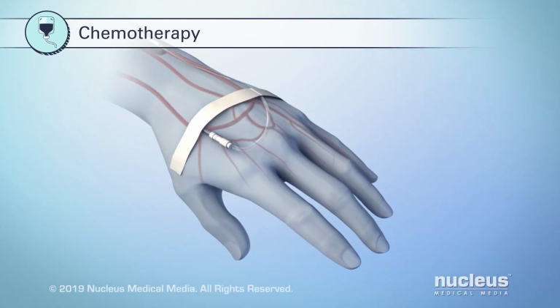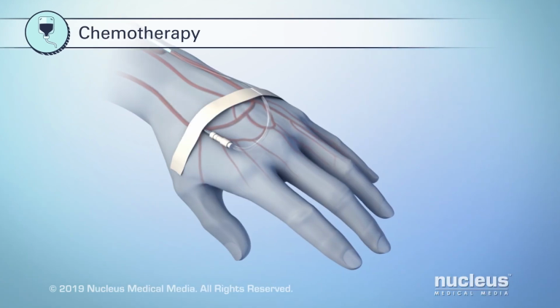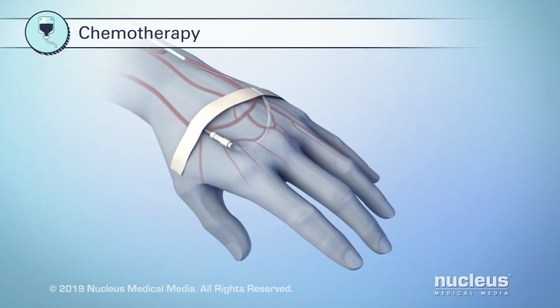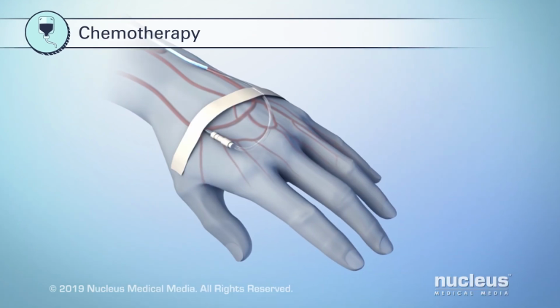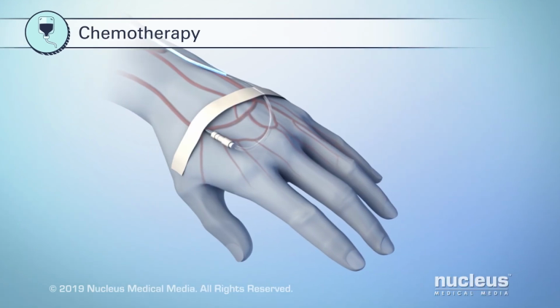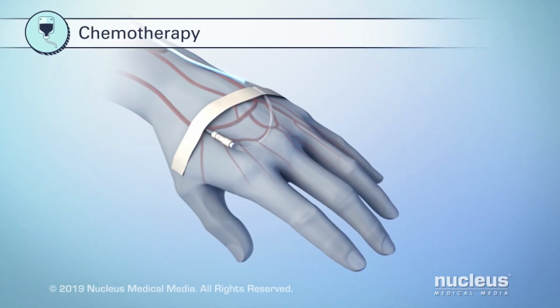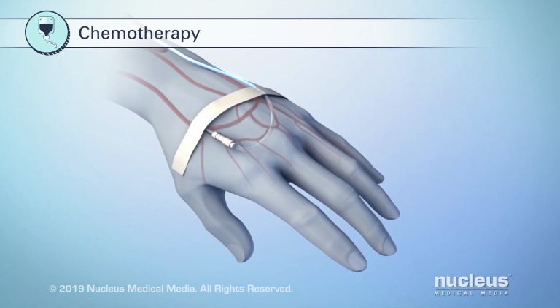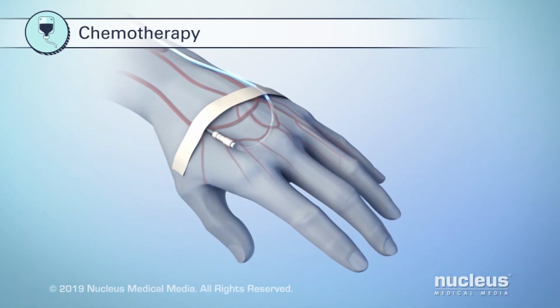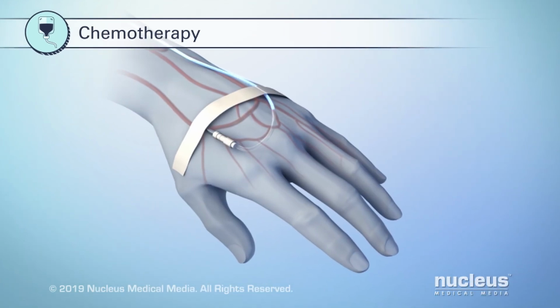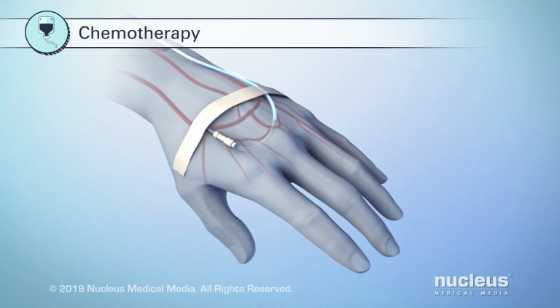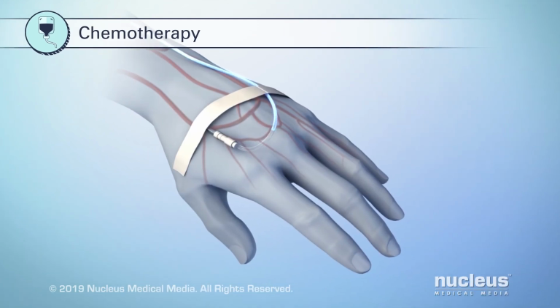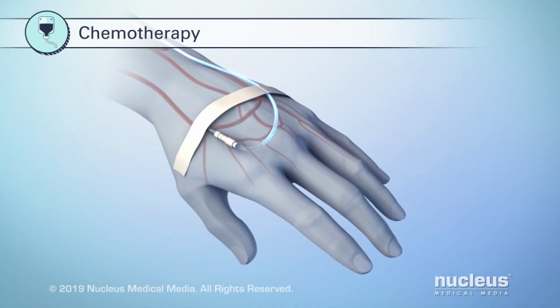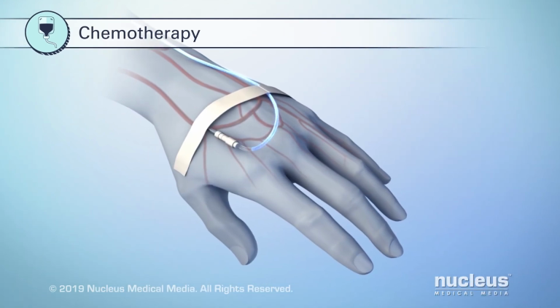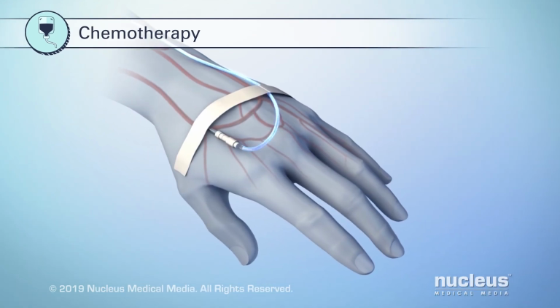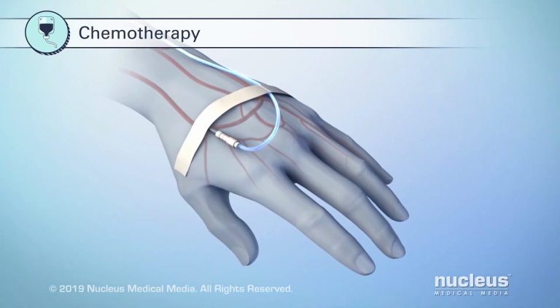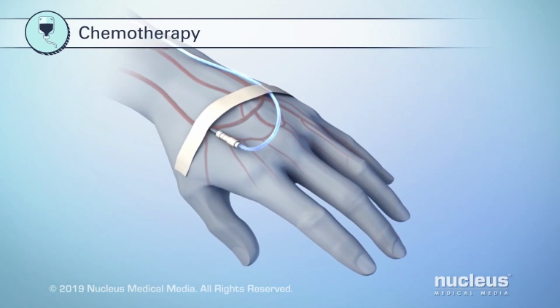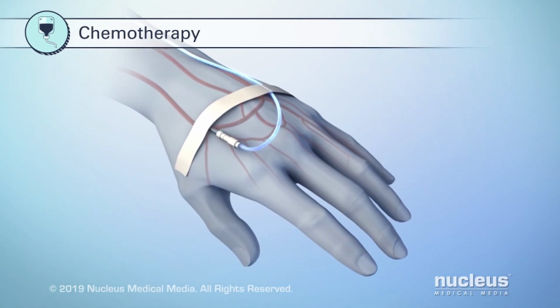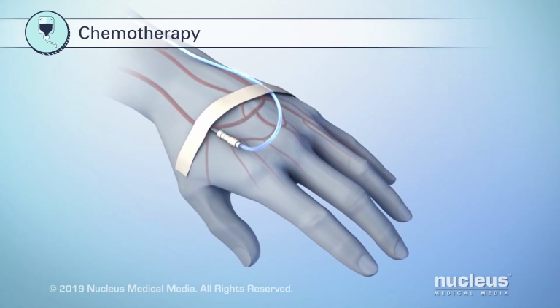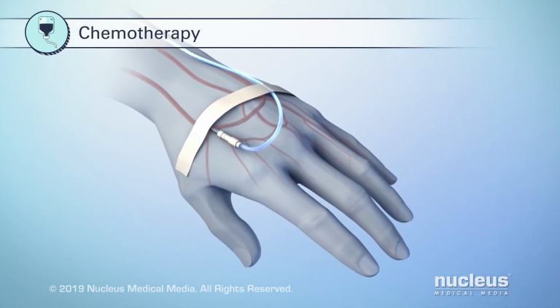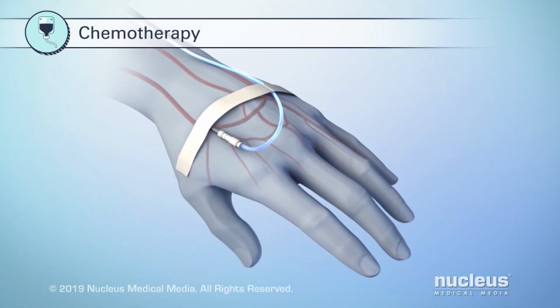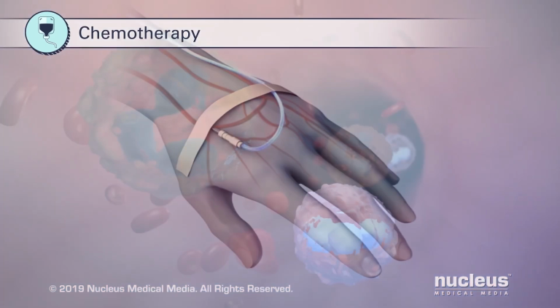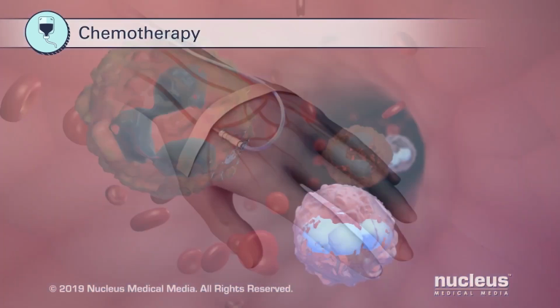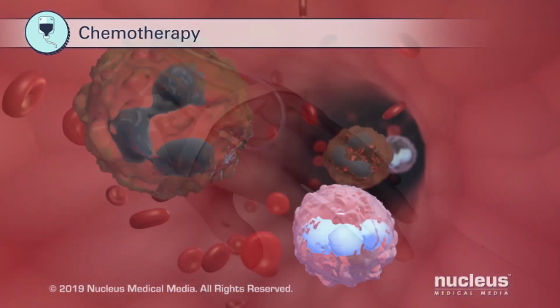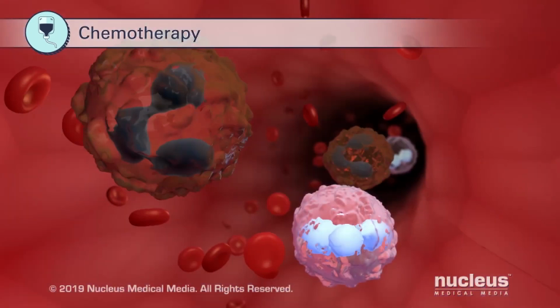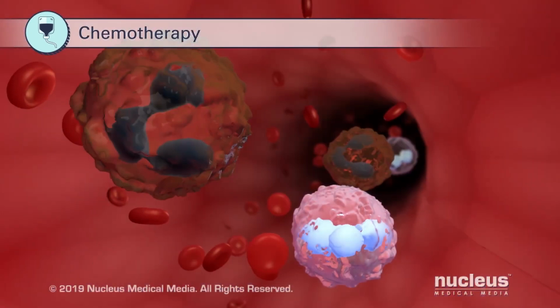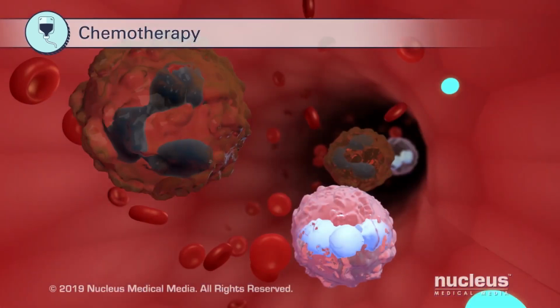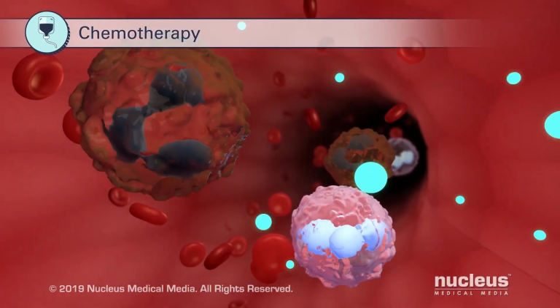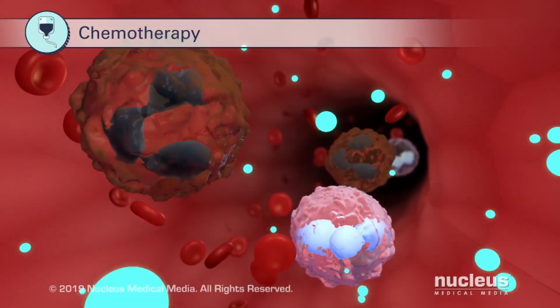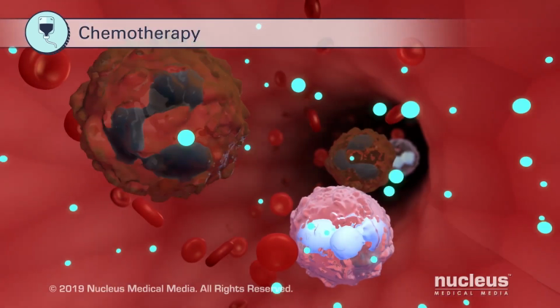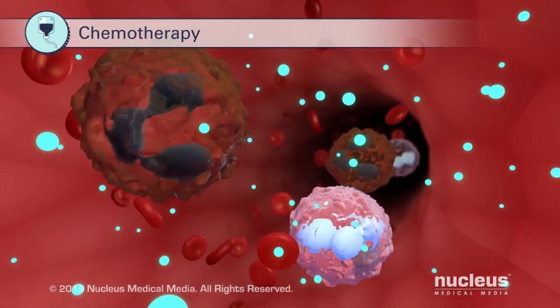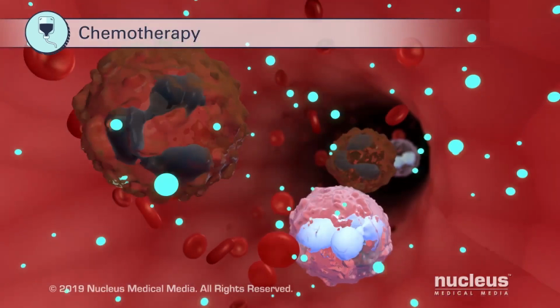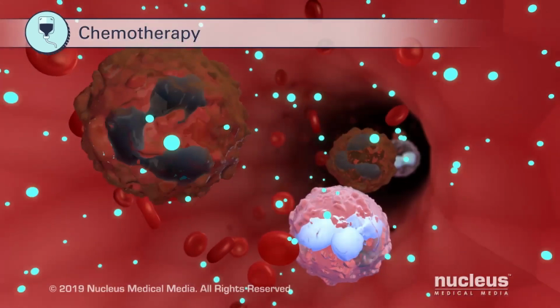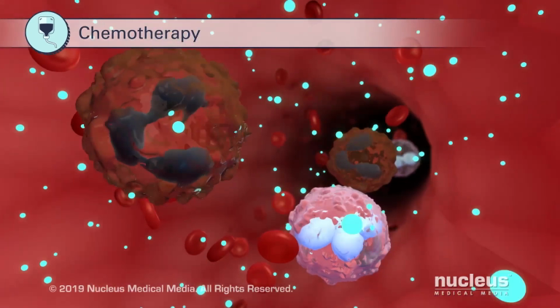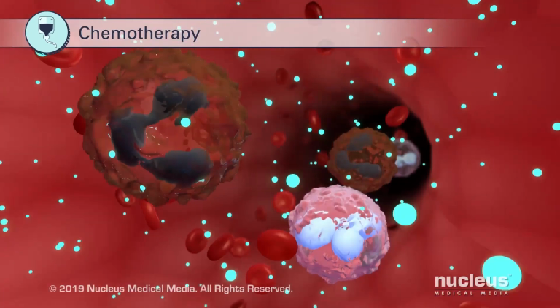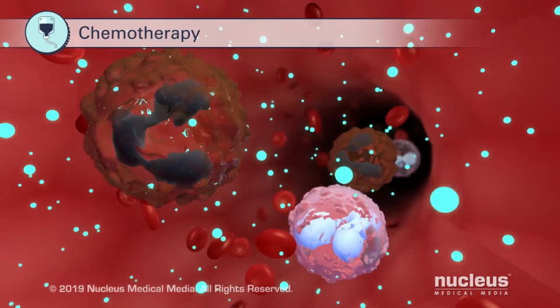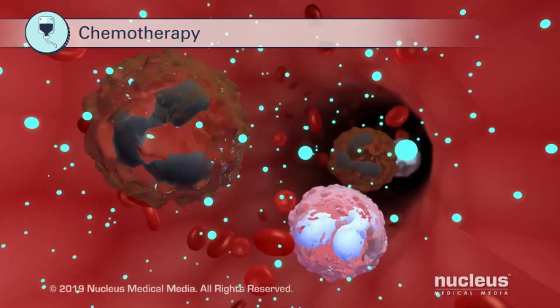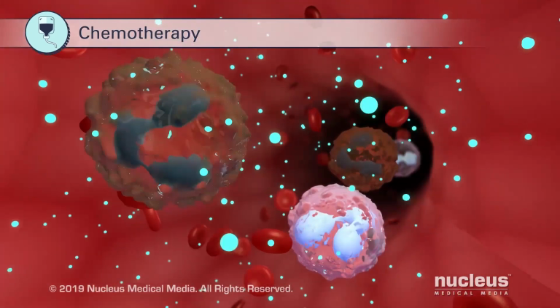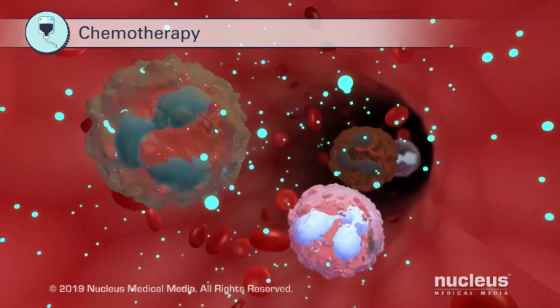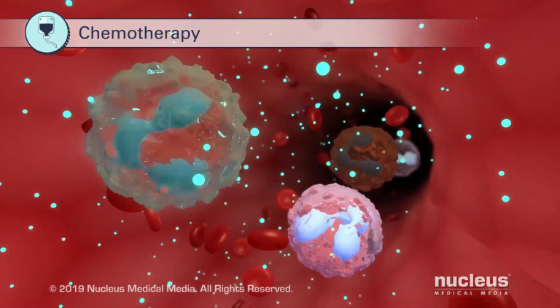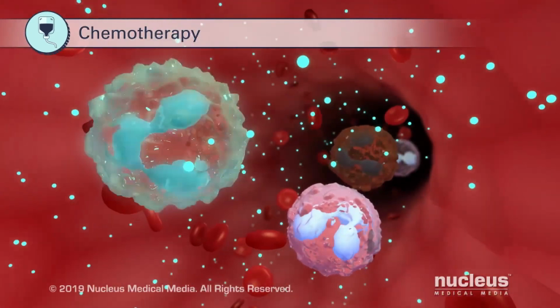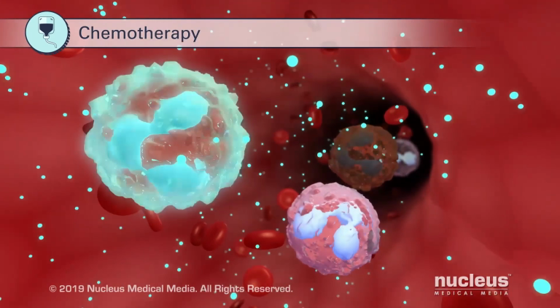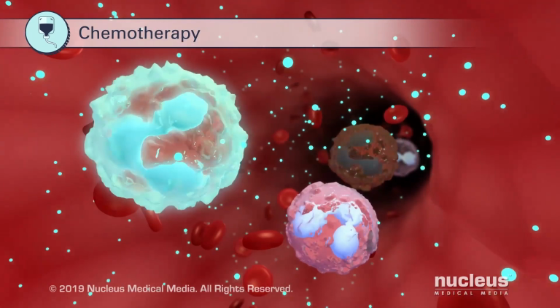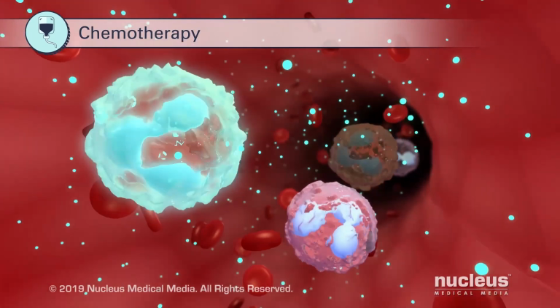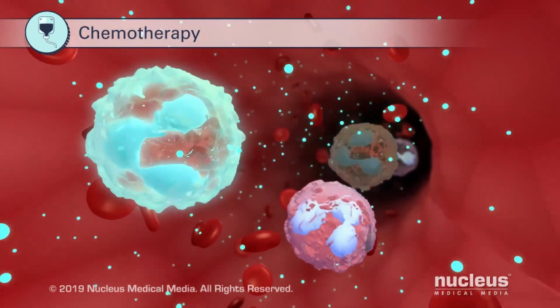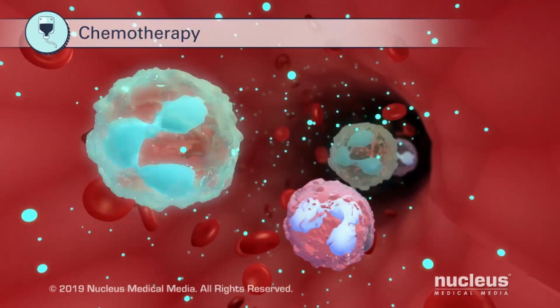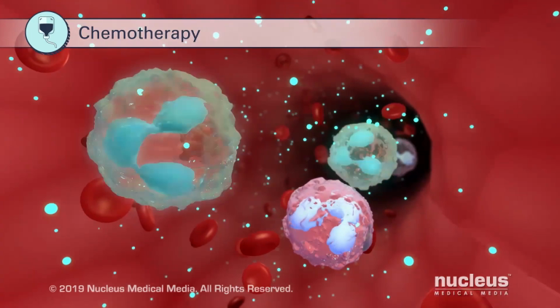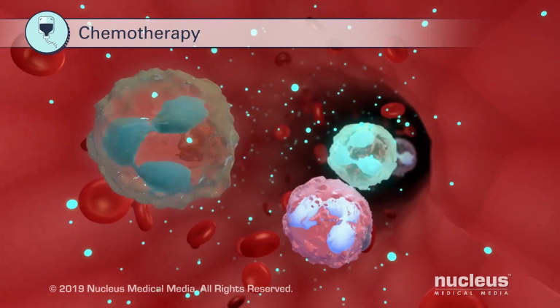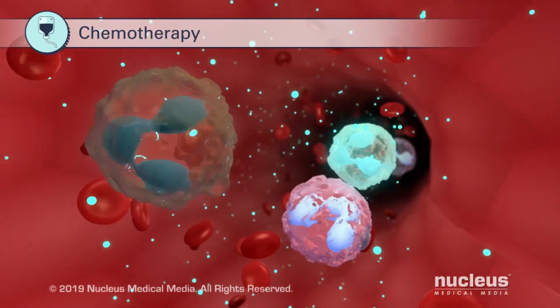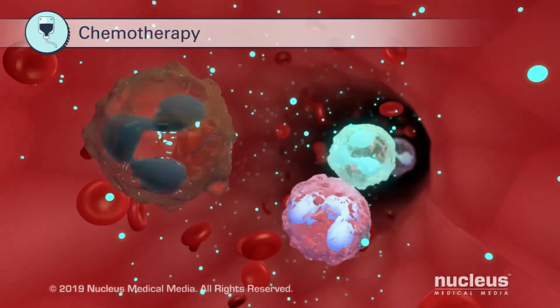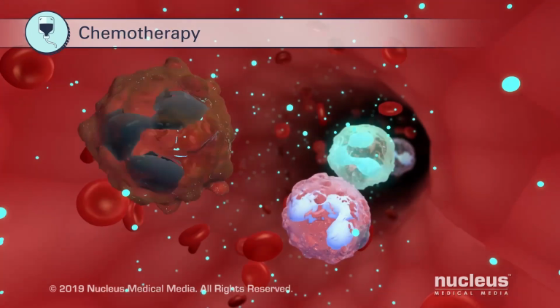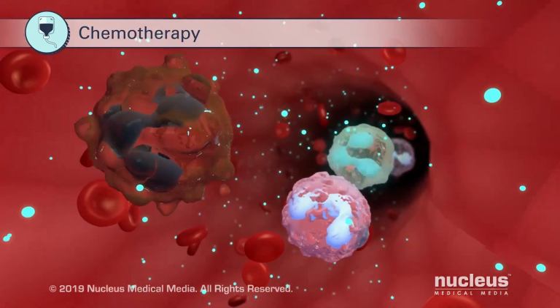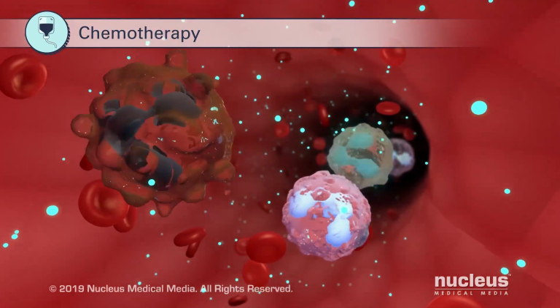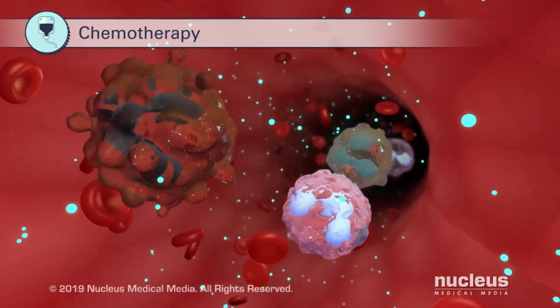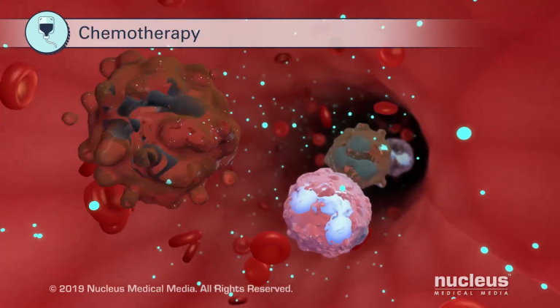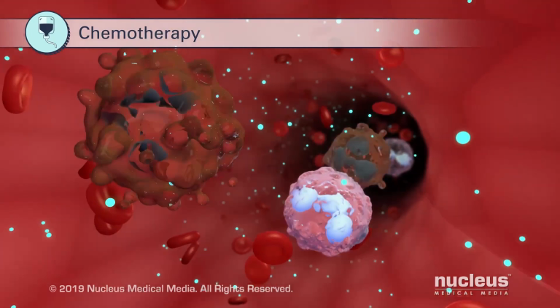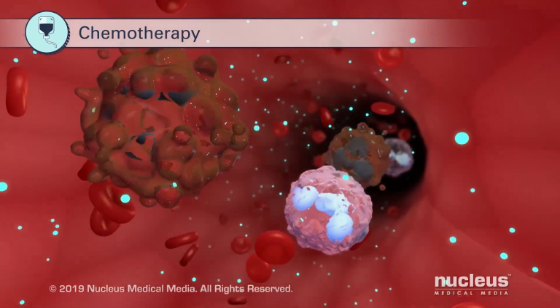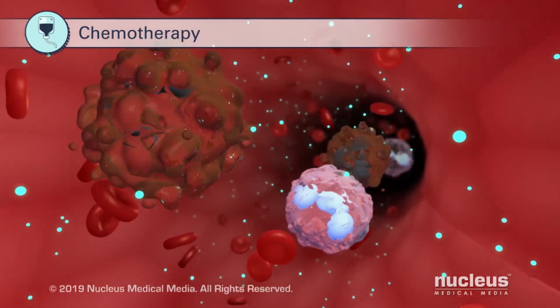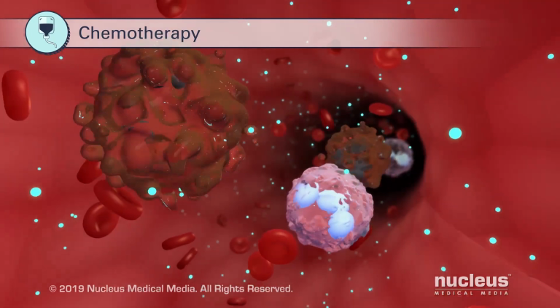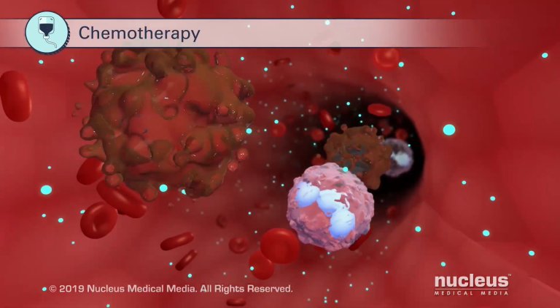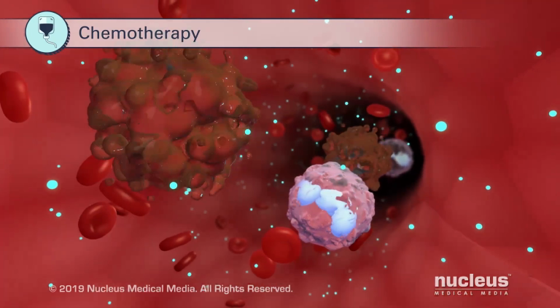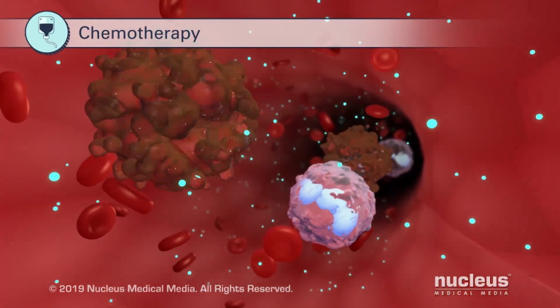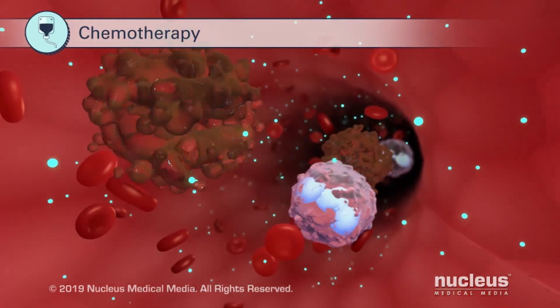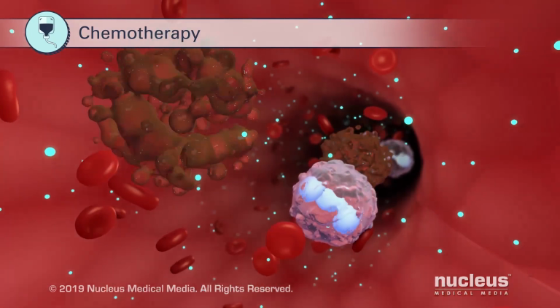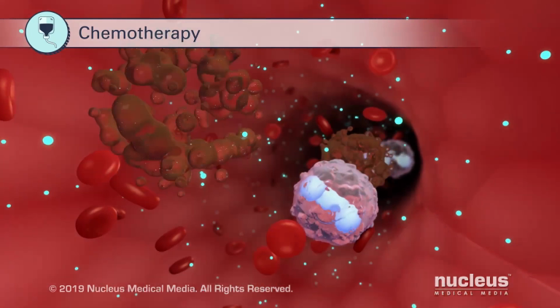Chemotherapy uses drugs that travel through the bloodstream to kill fast-growing cells like cancer cells.